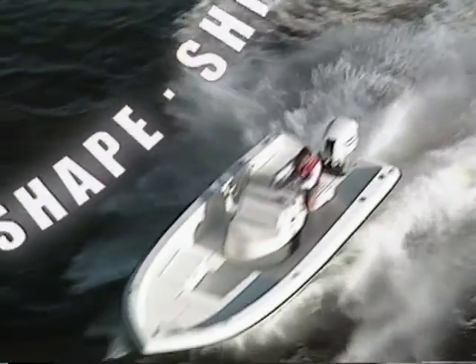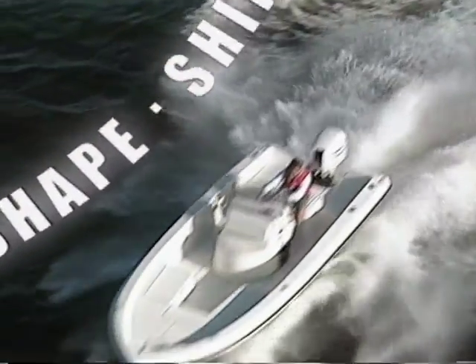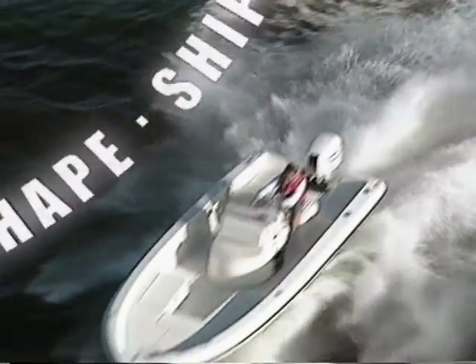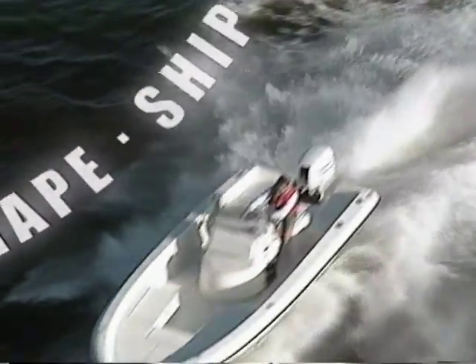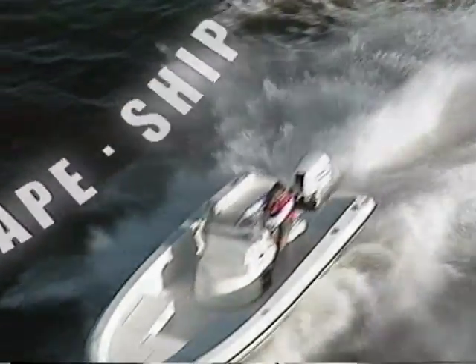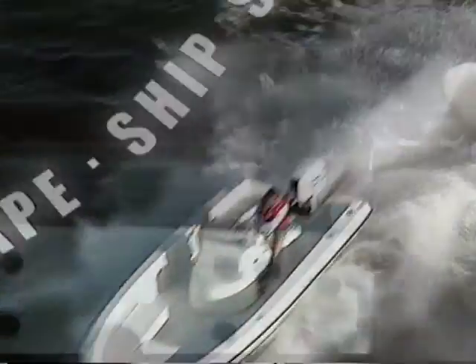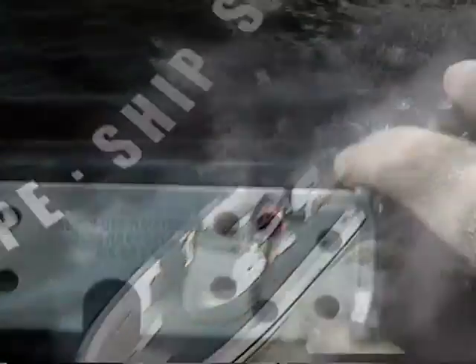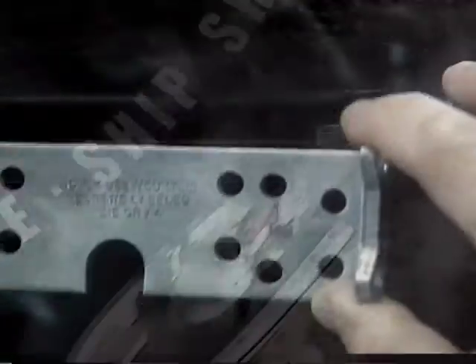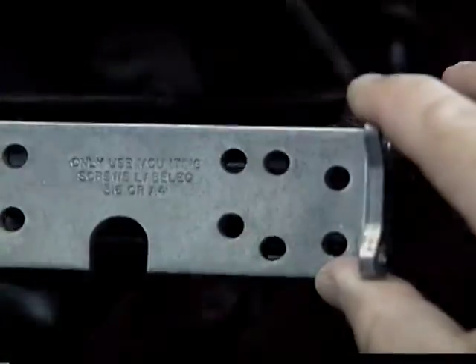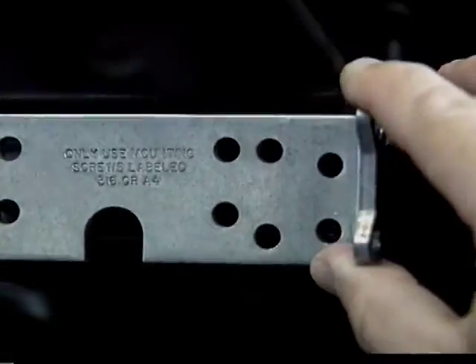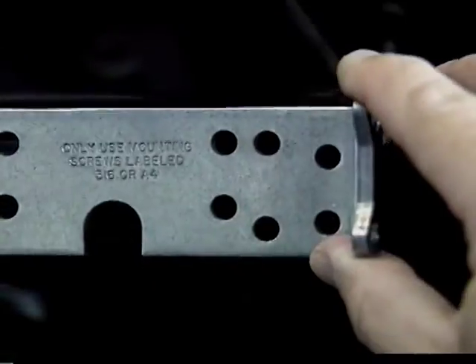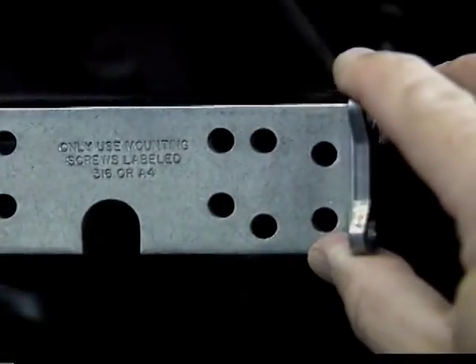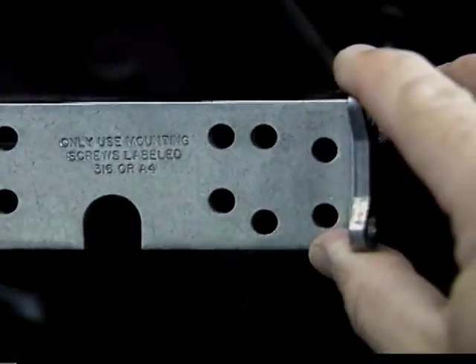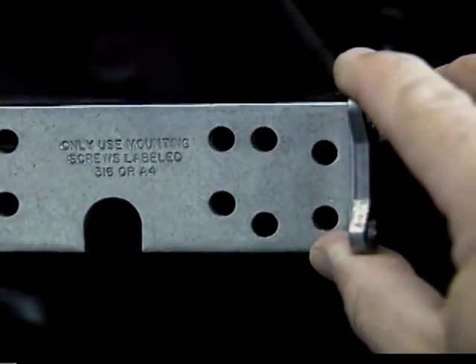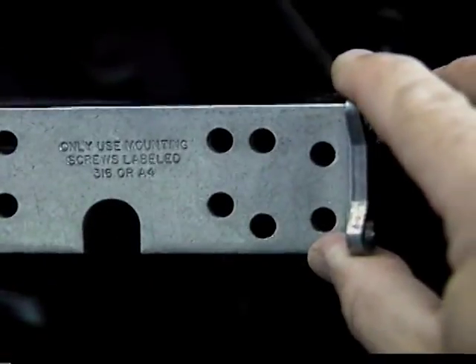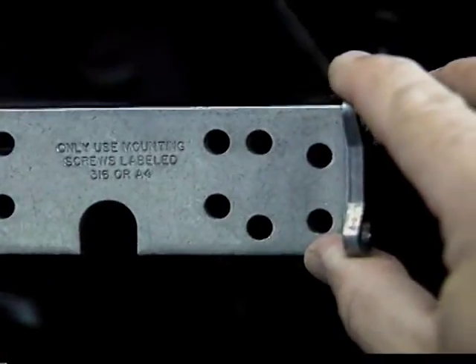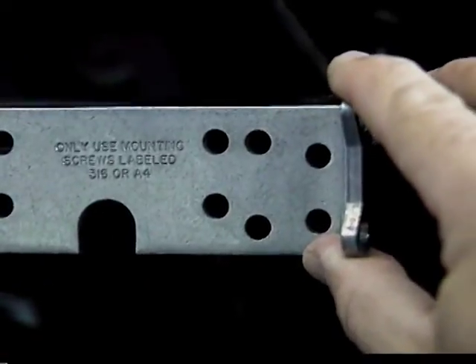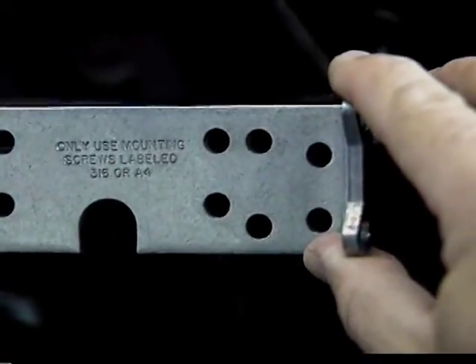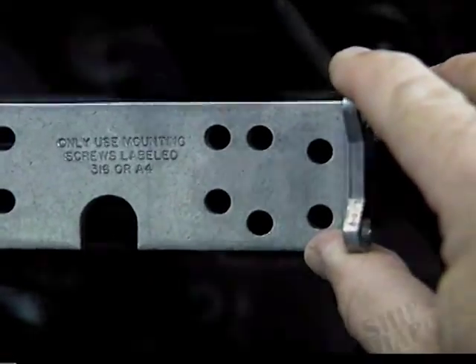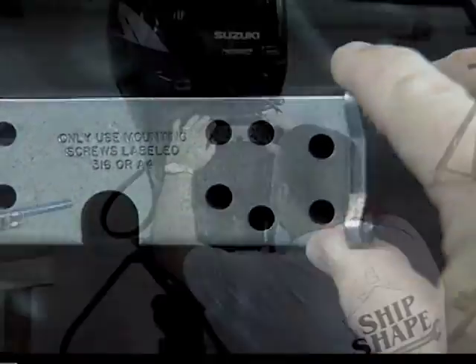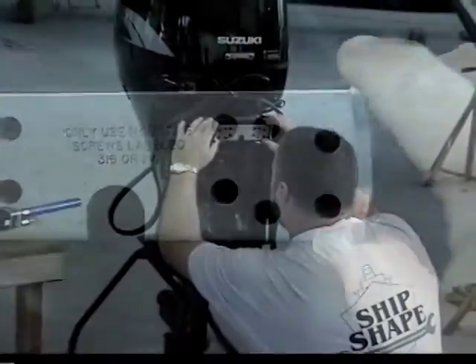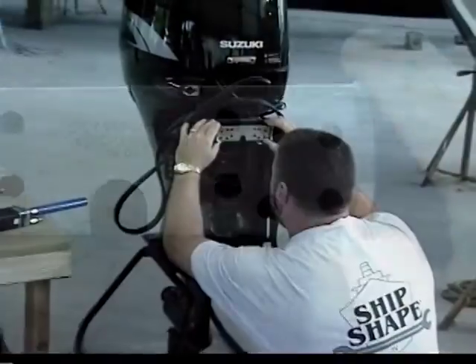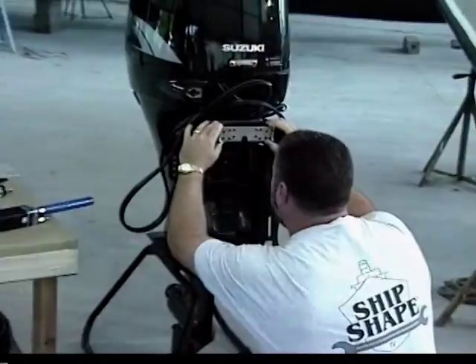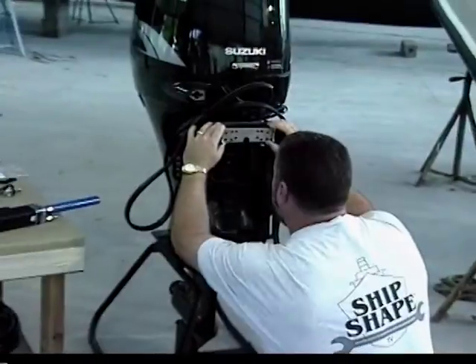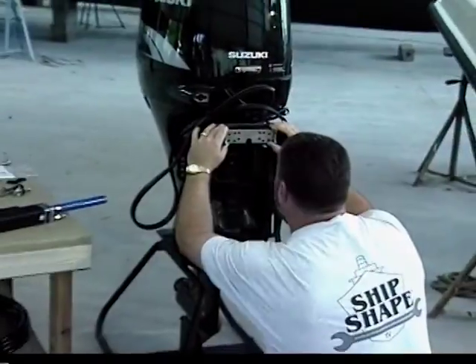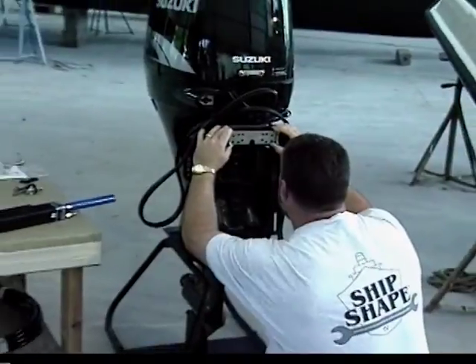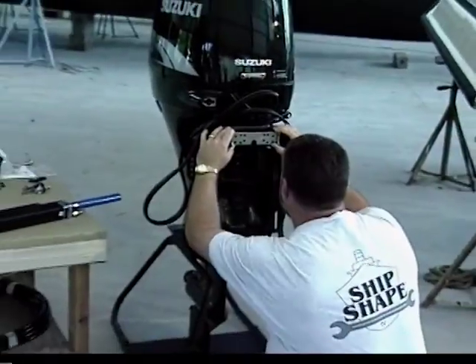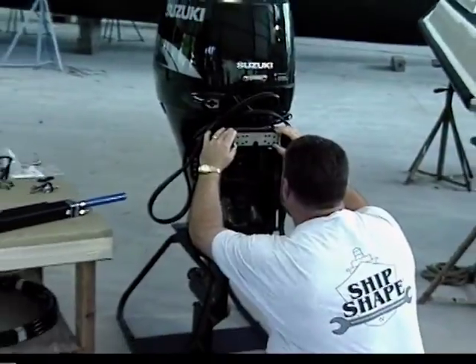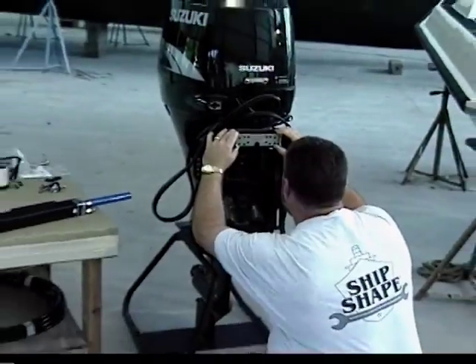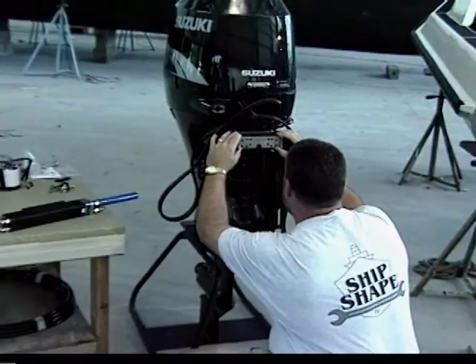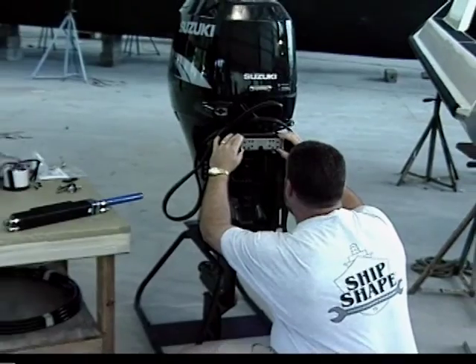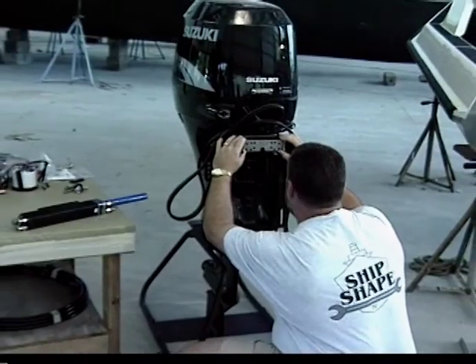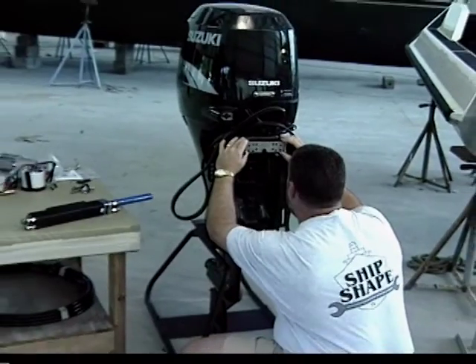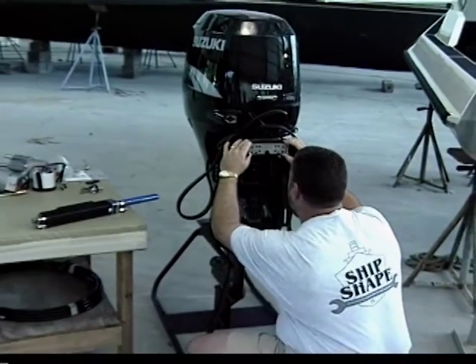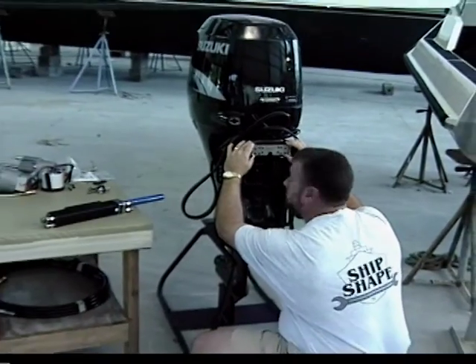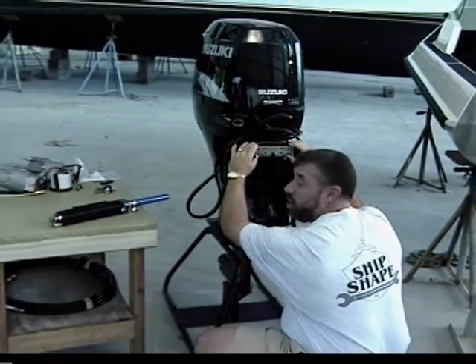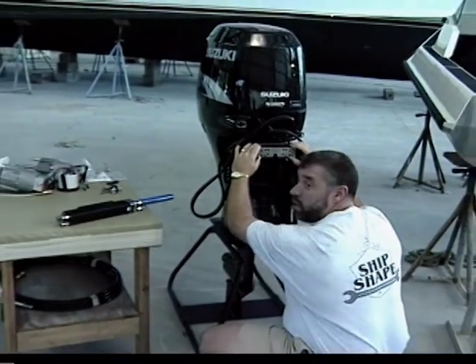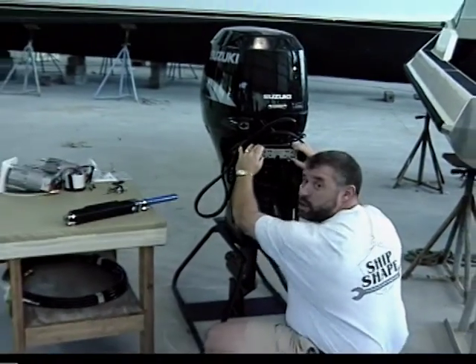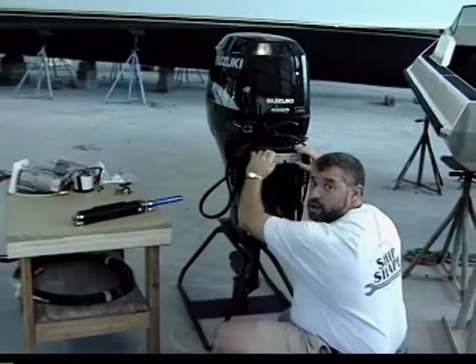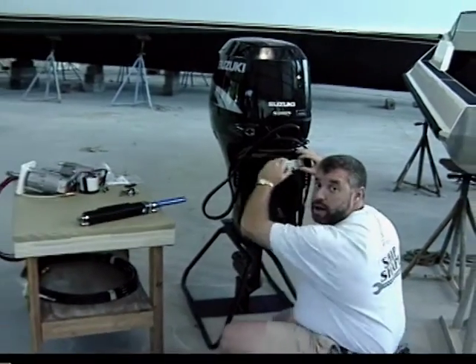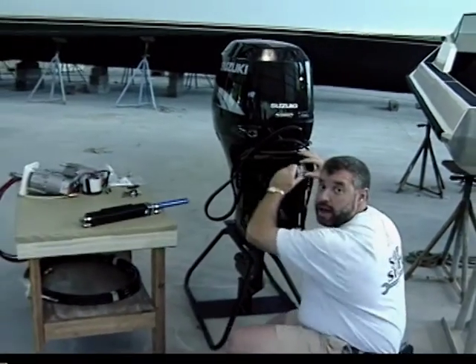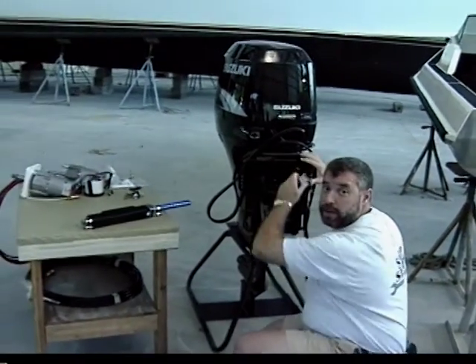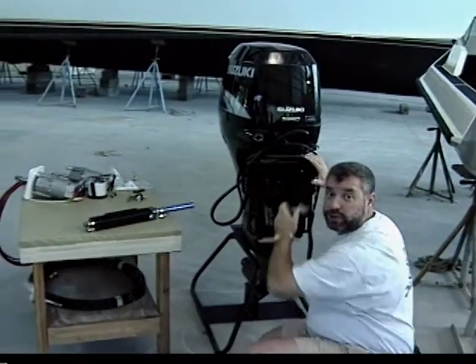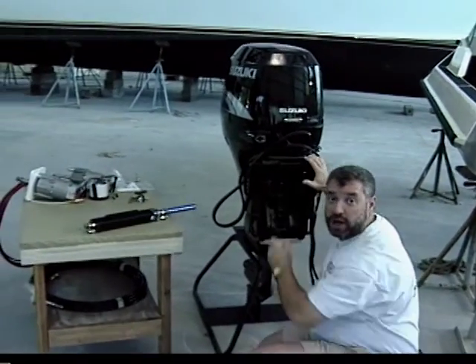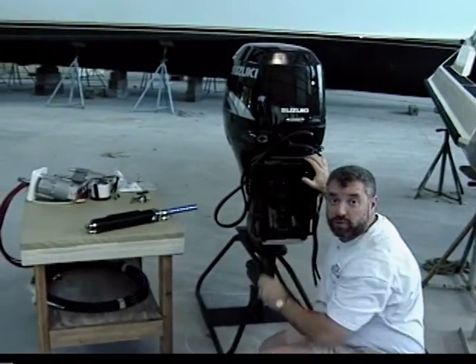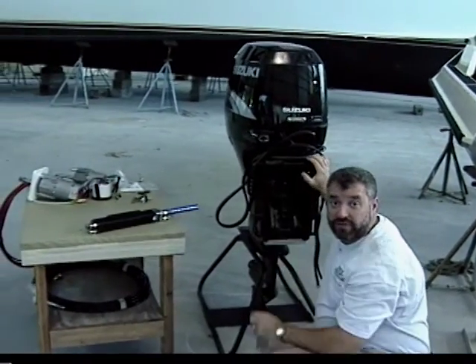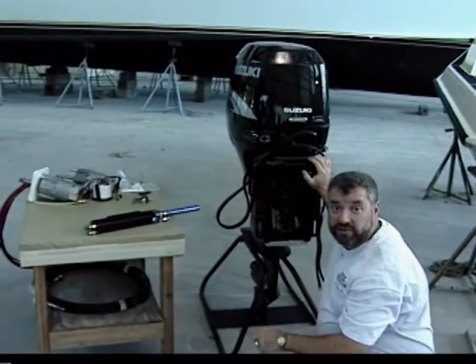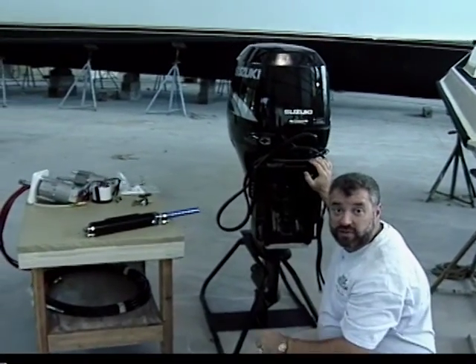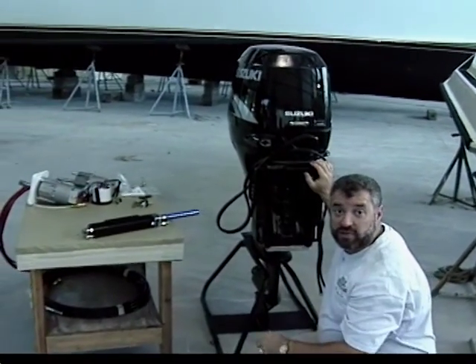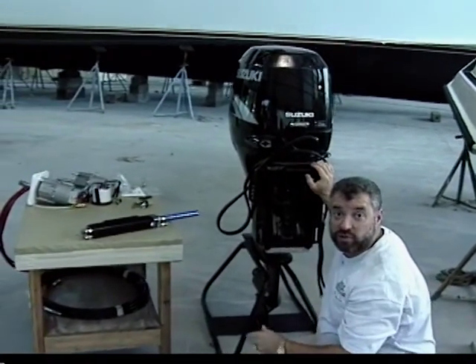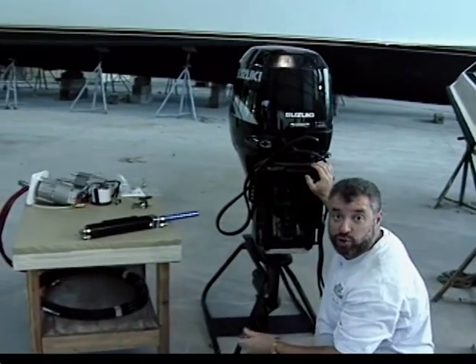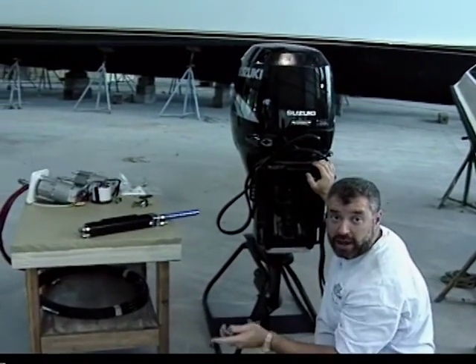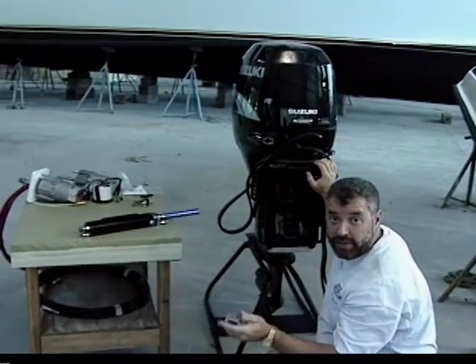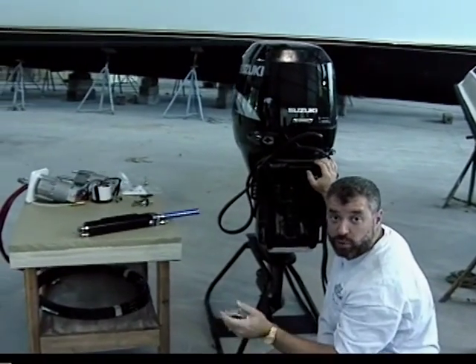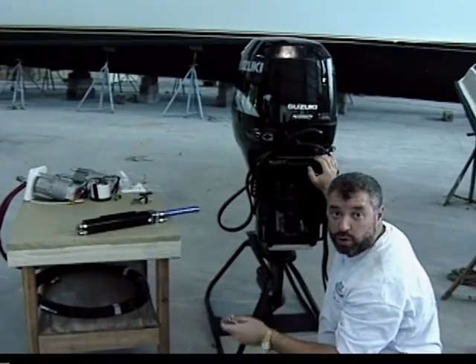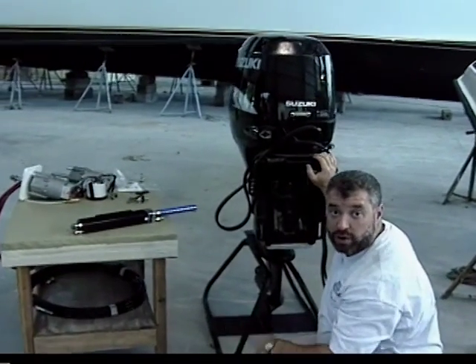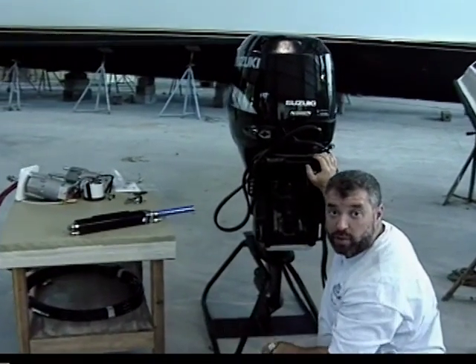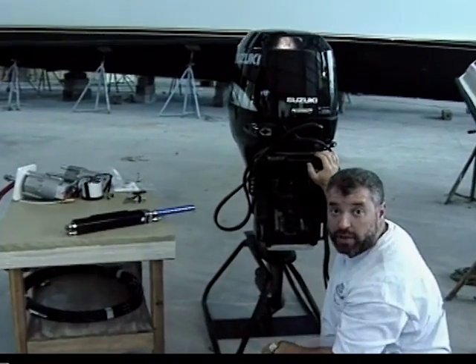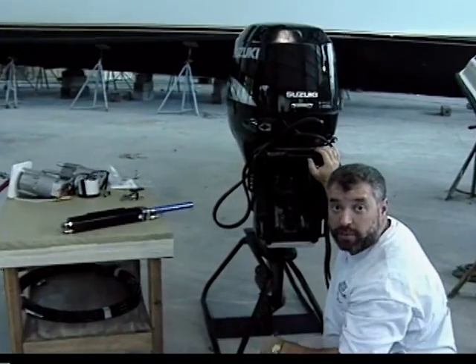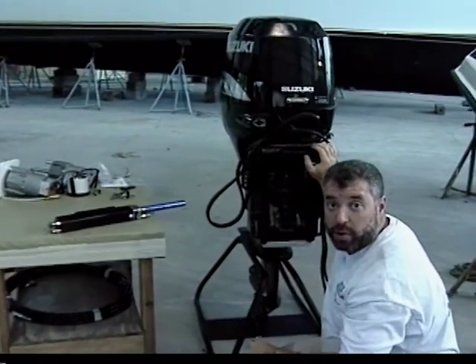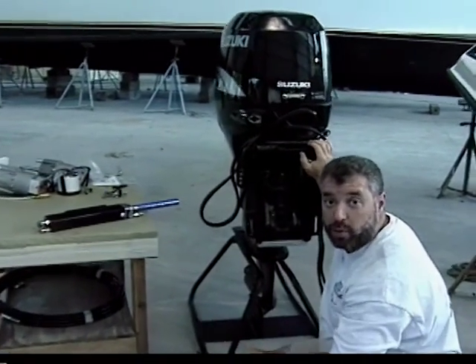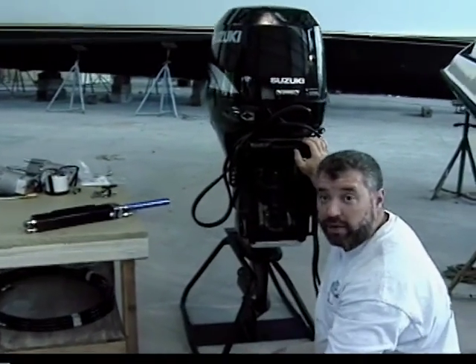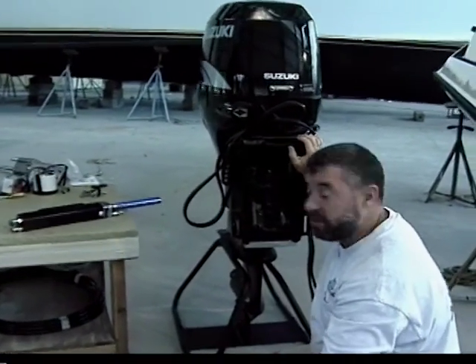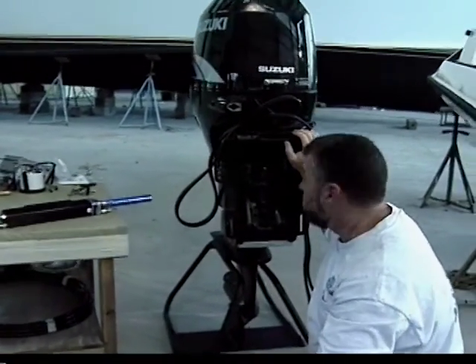Well, I think we are going to get lucky here. Hi, I'm John Gravisius. It's good to have you working around the boat with us.